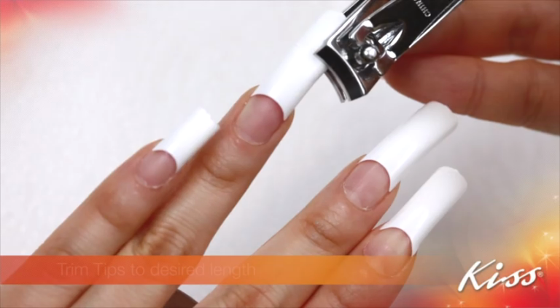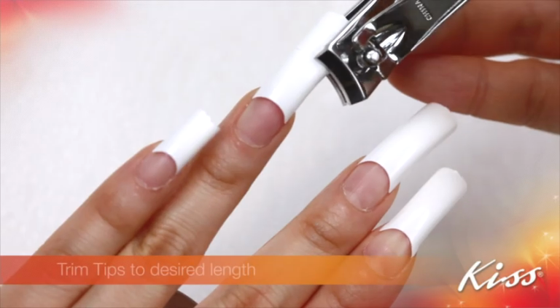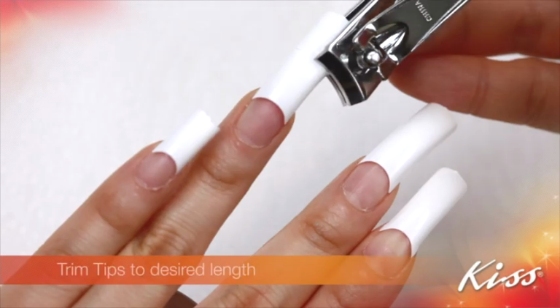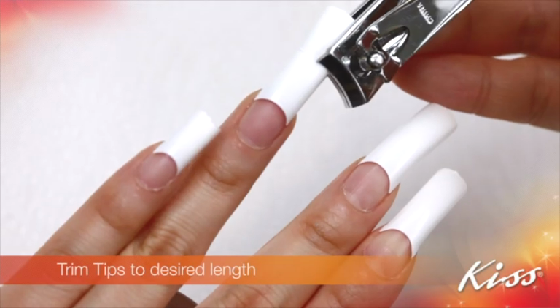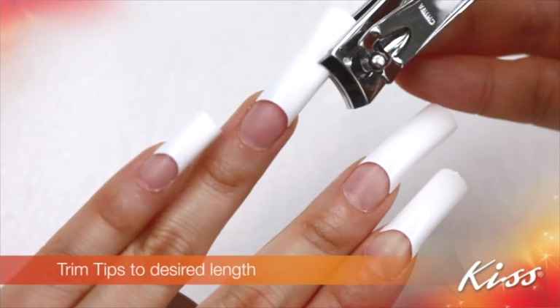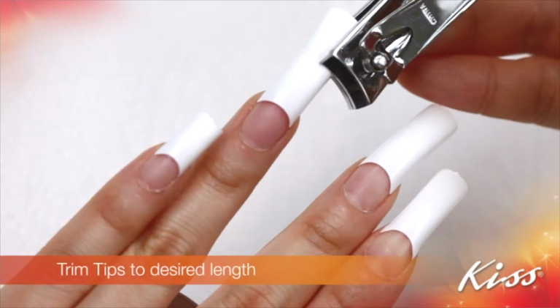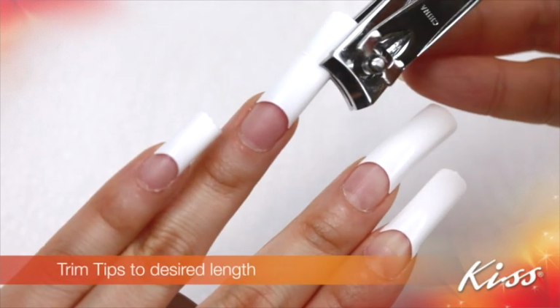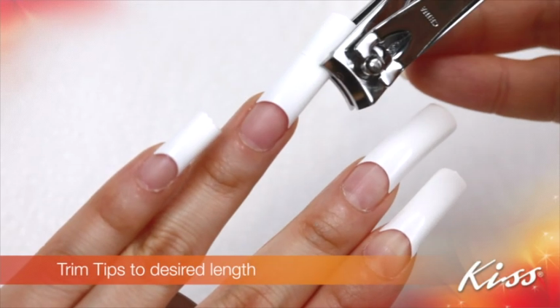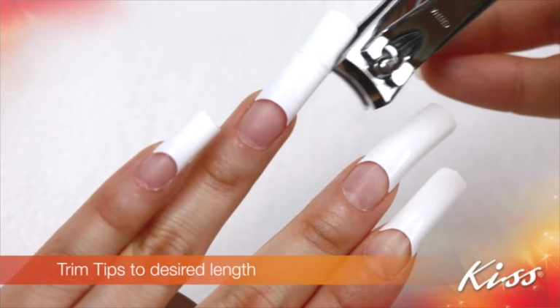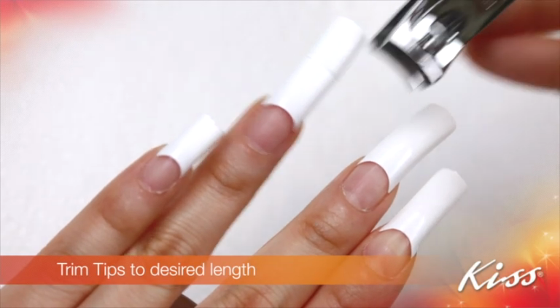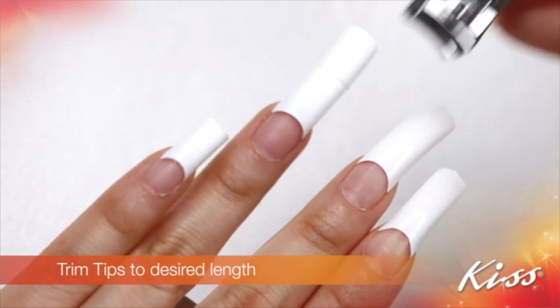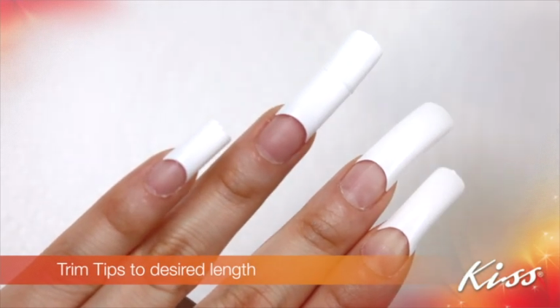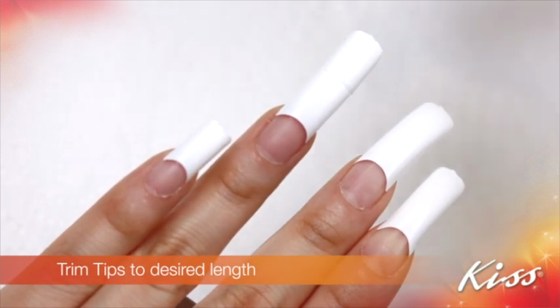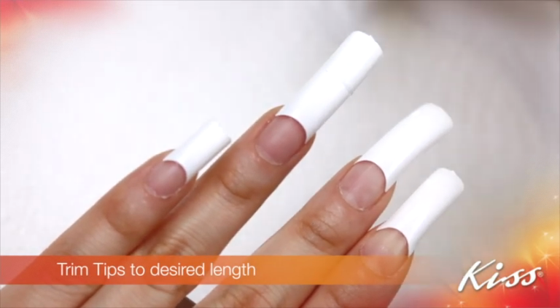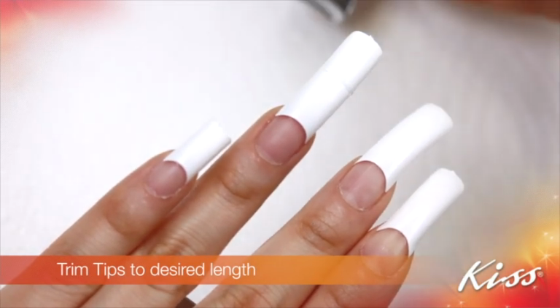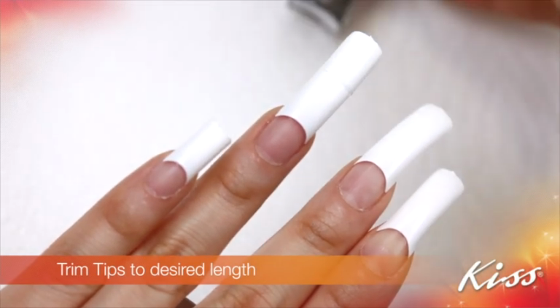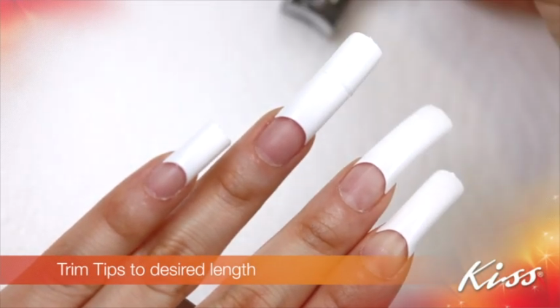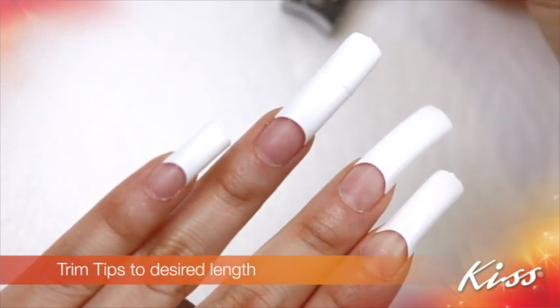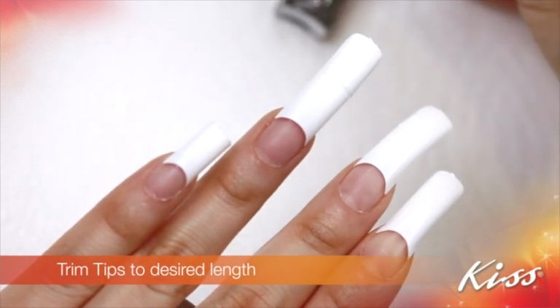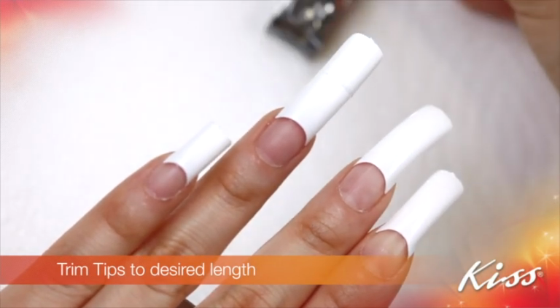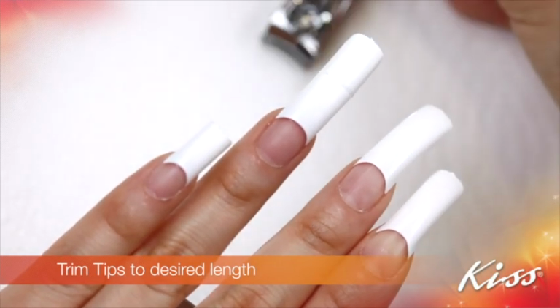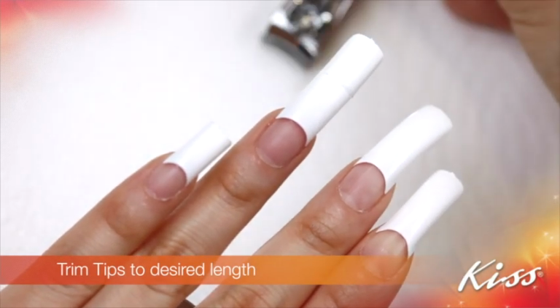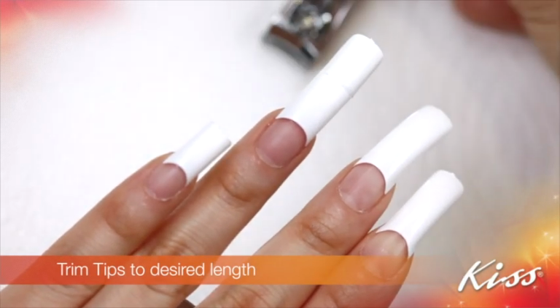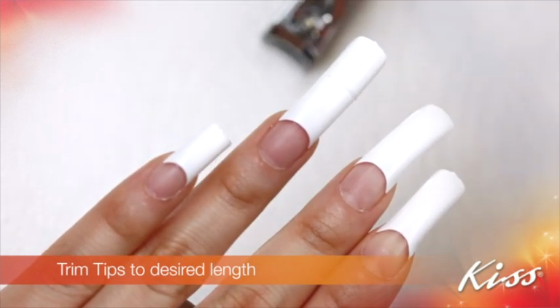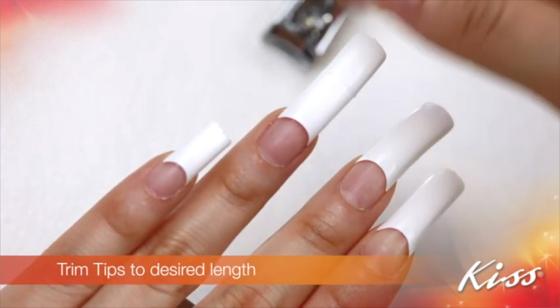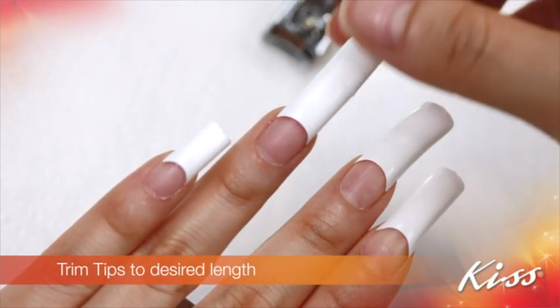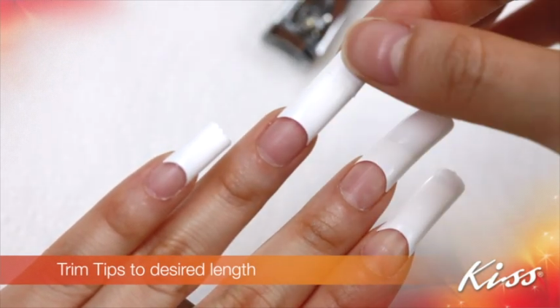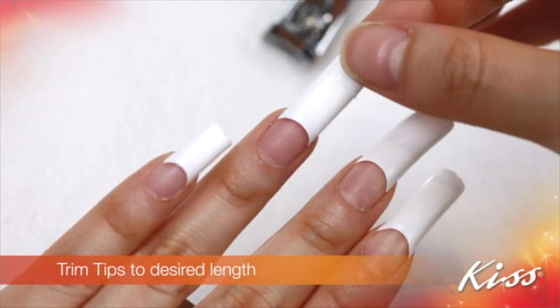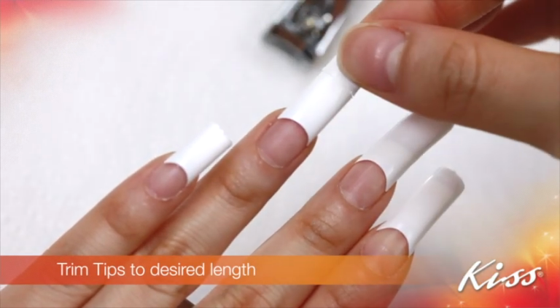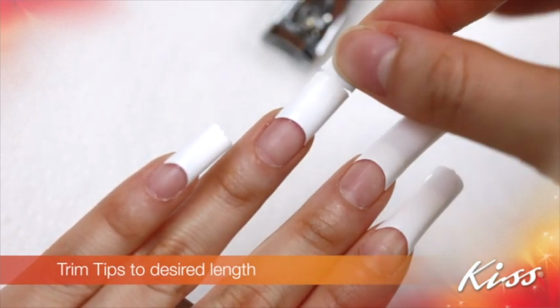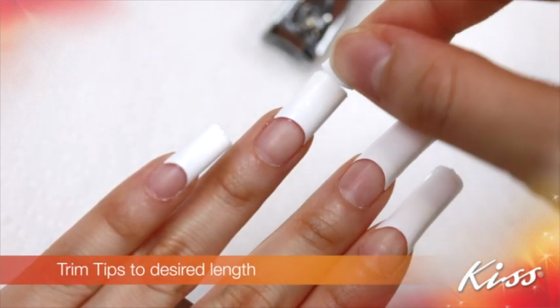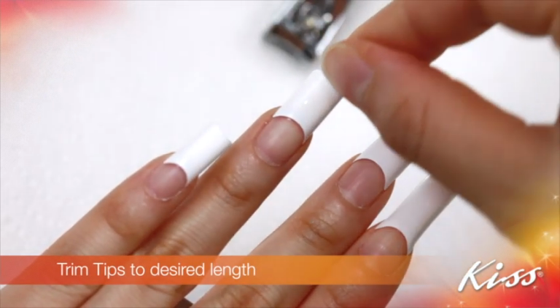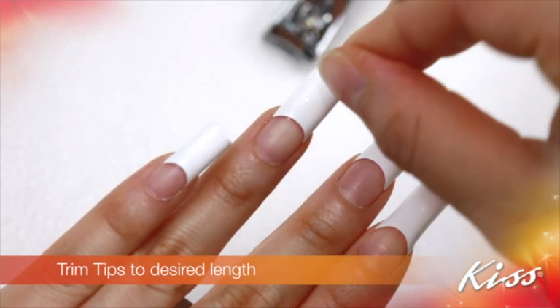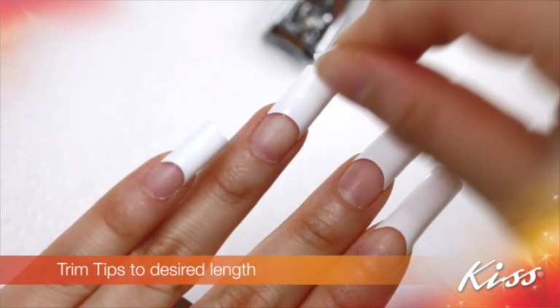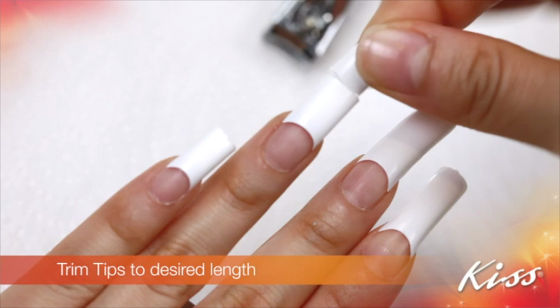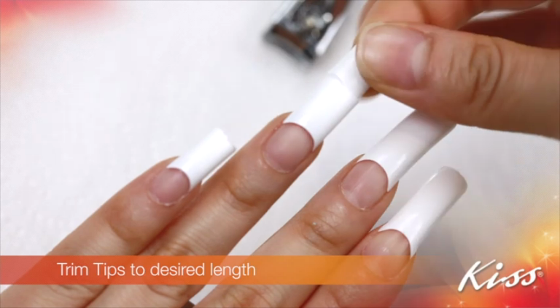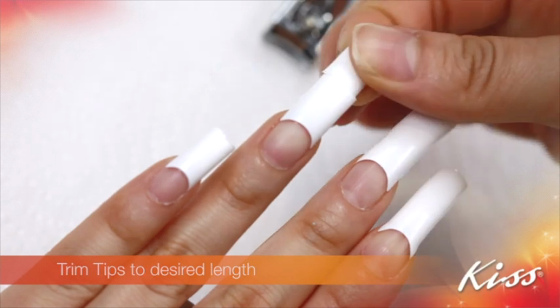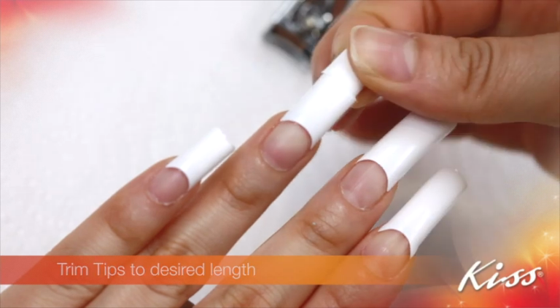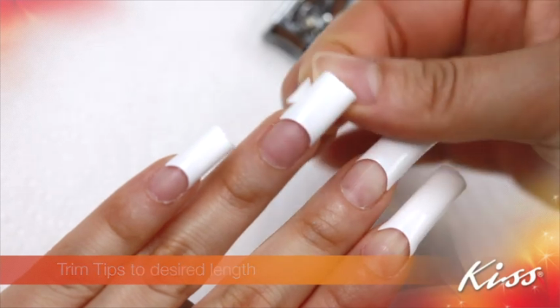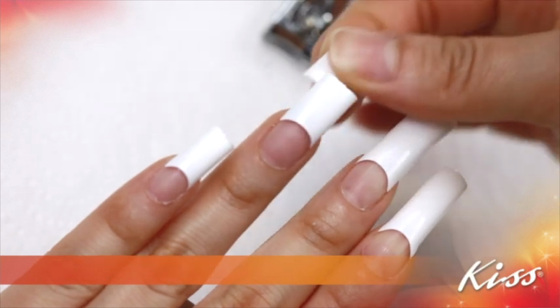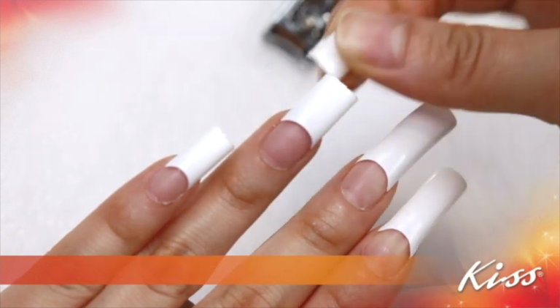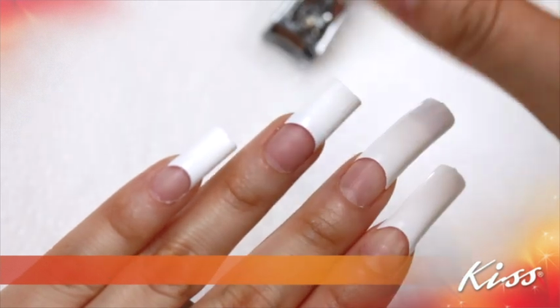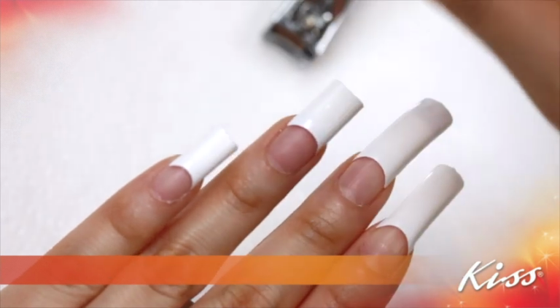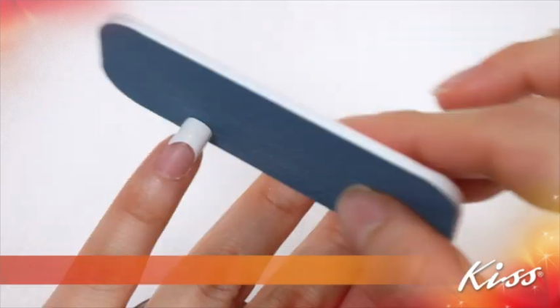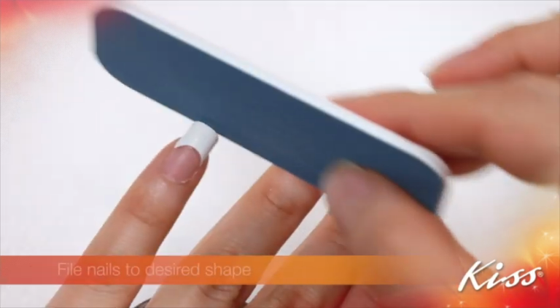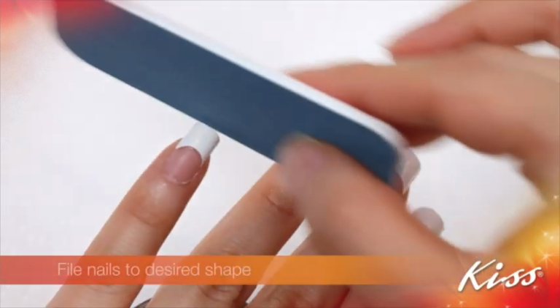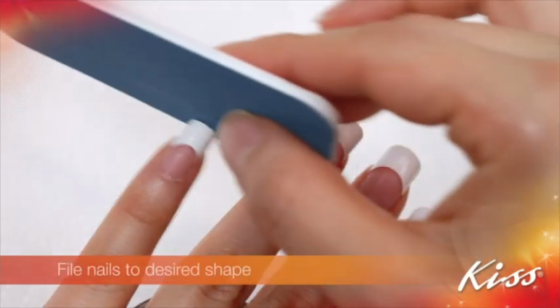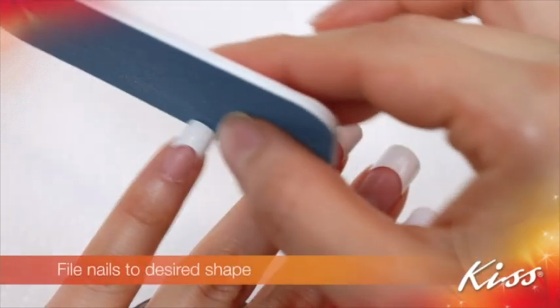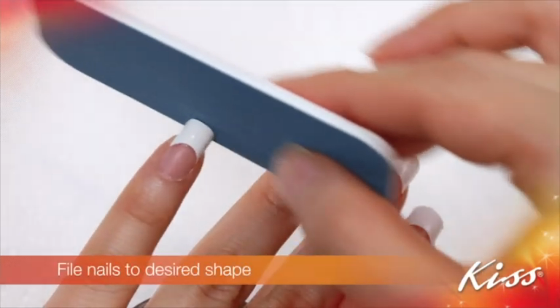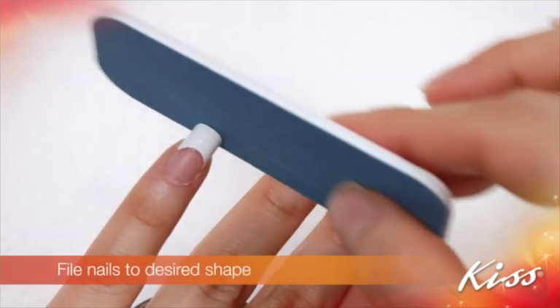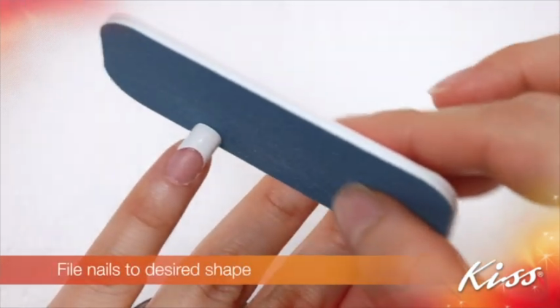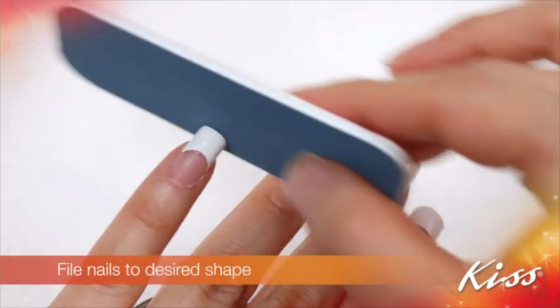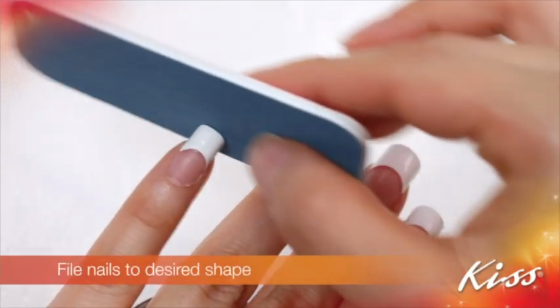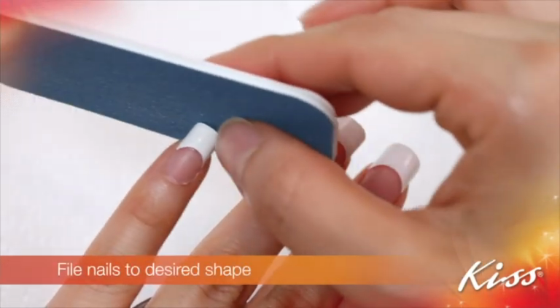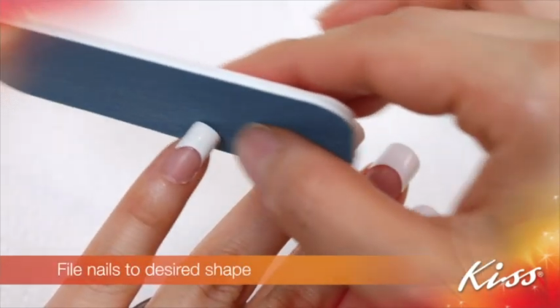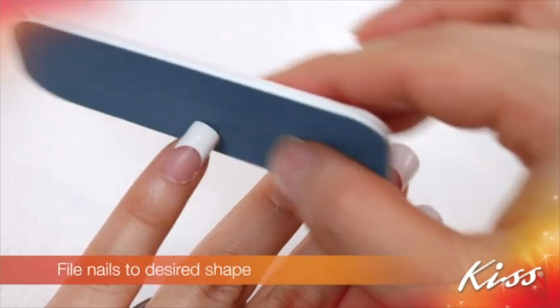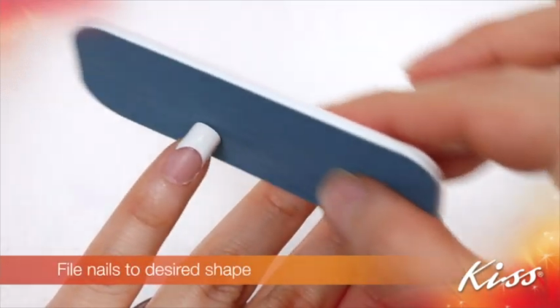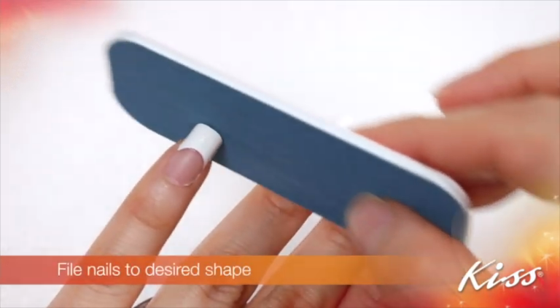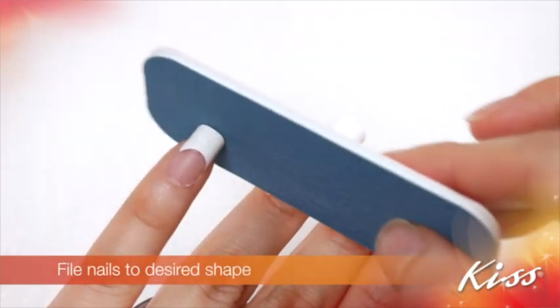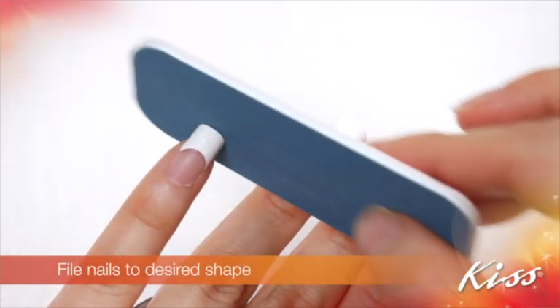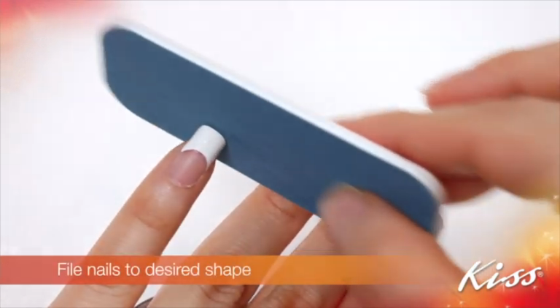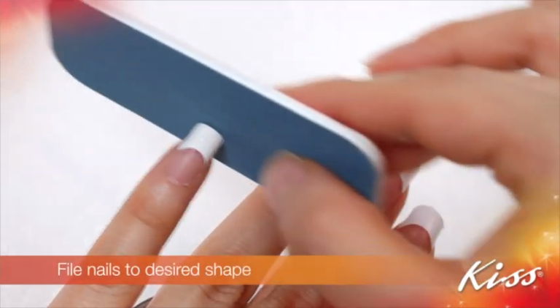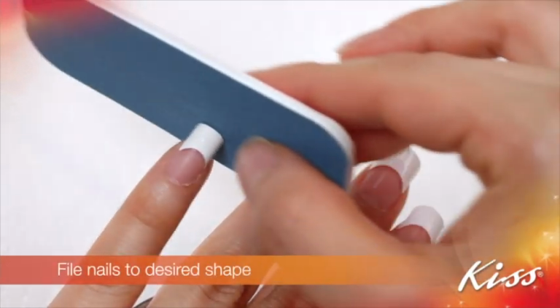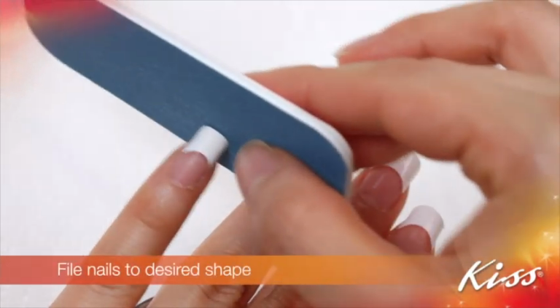Trim tips to your desired length, then file nails to your desired shape.